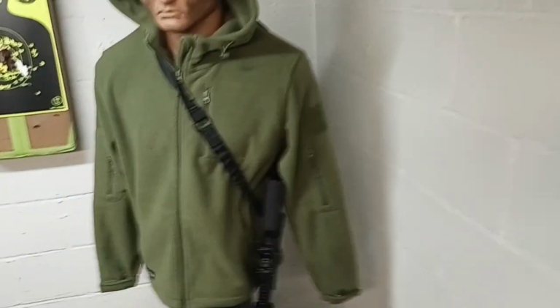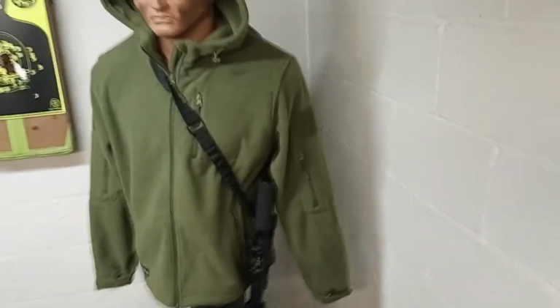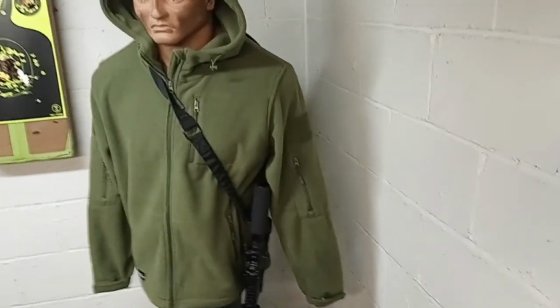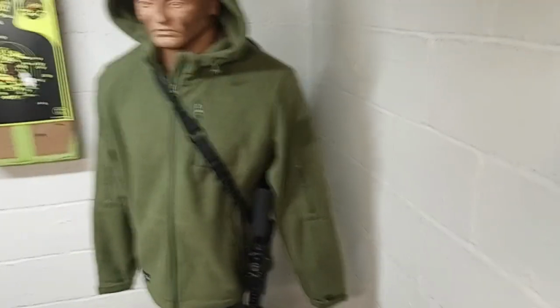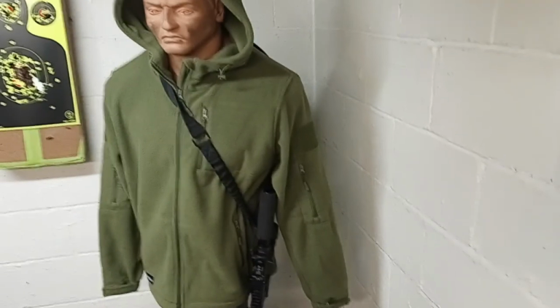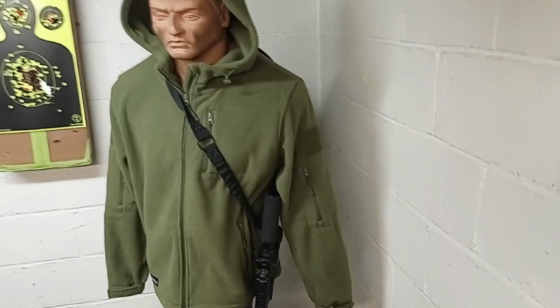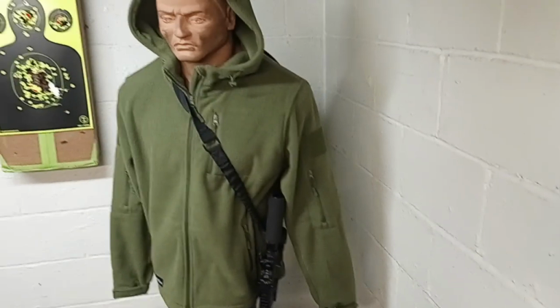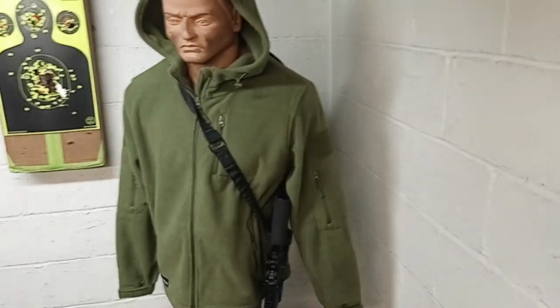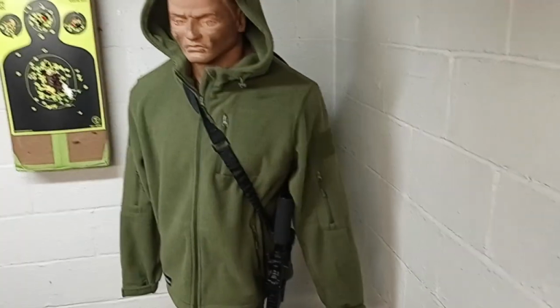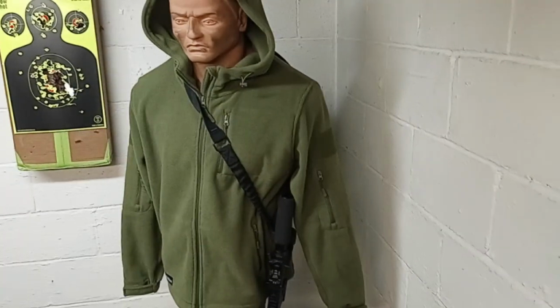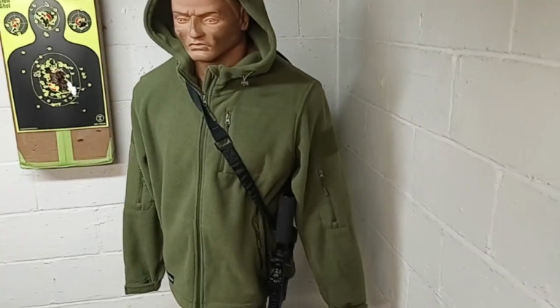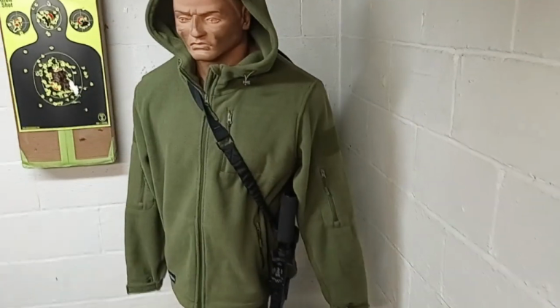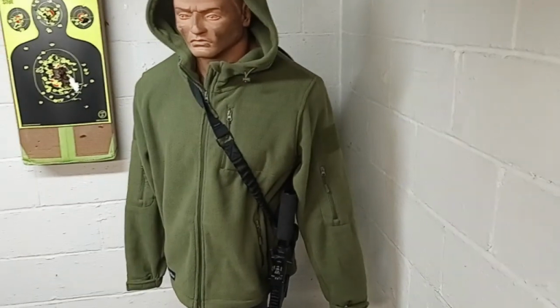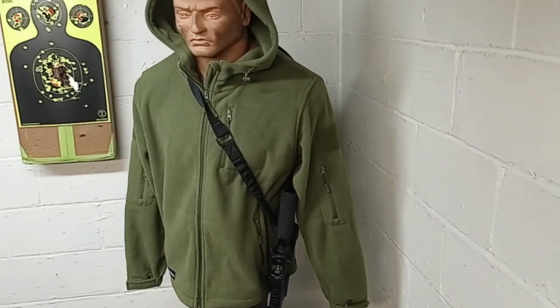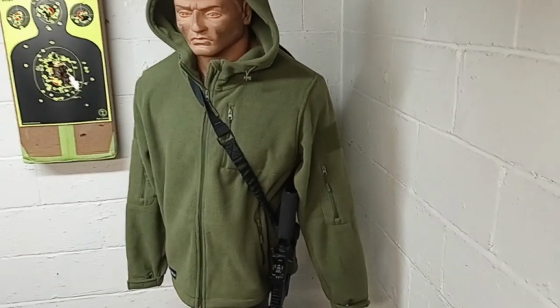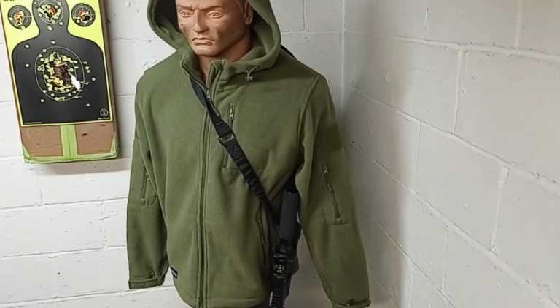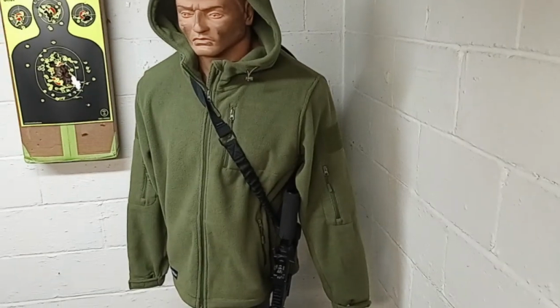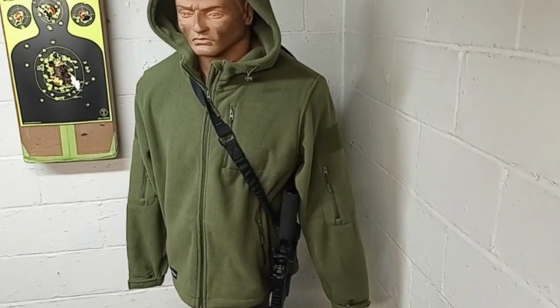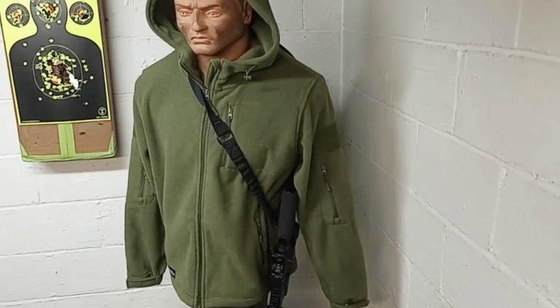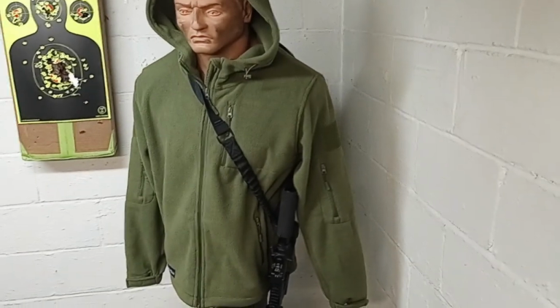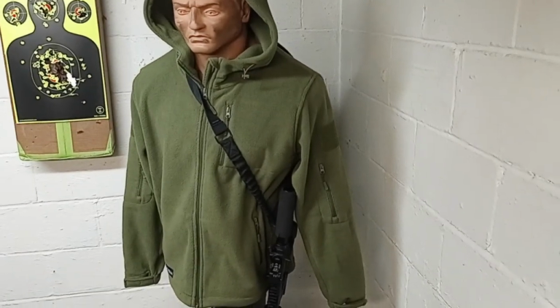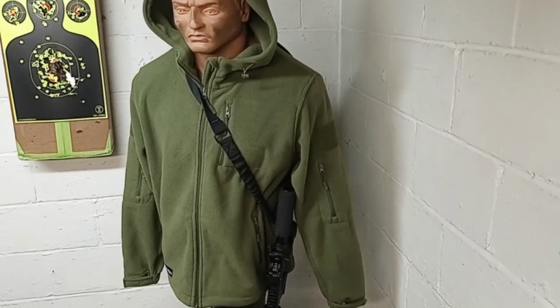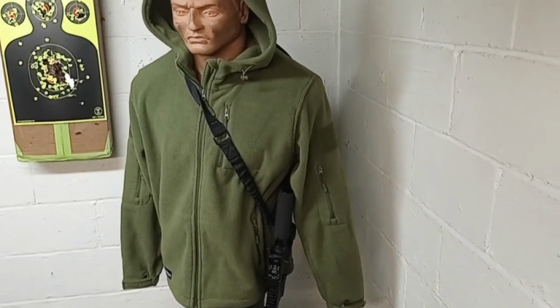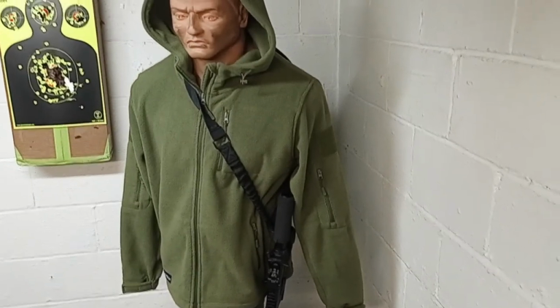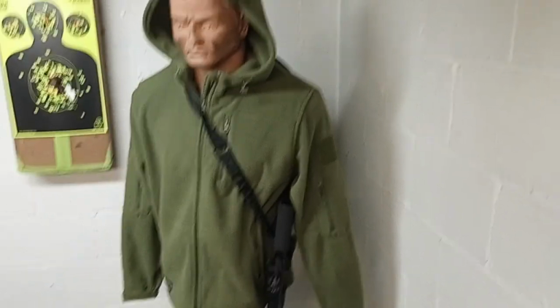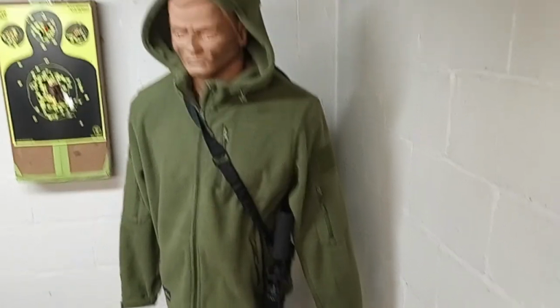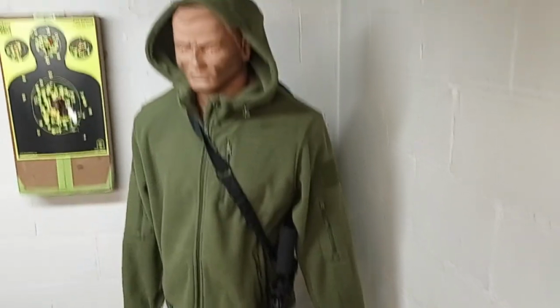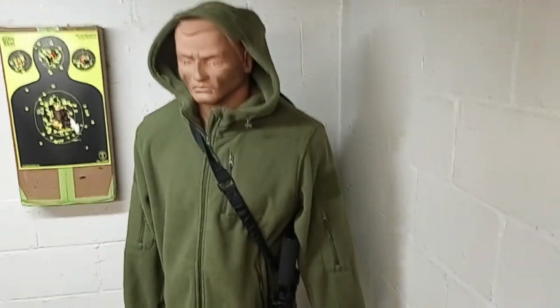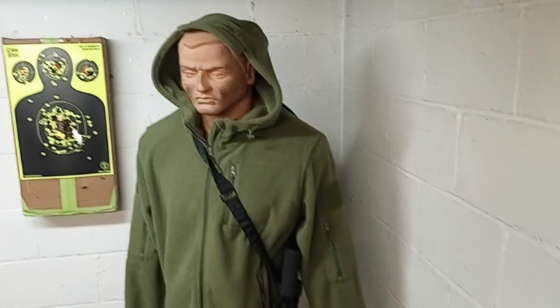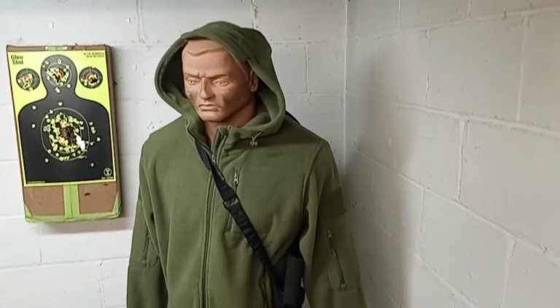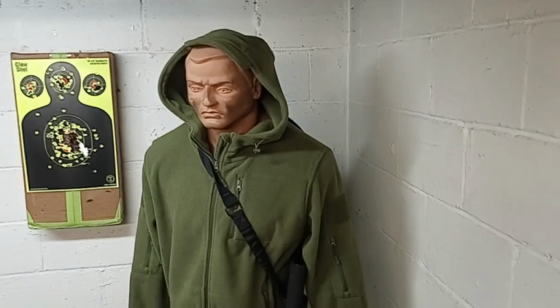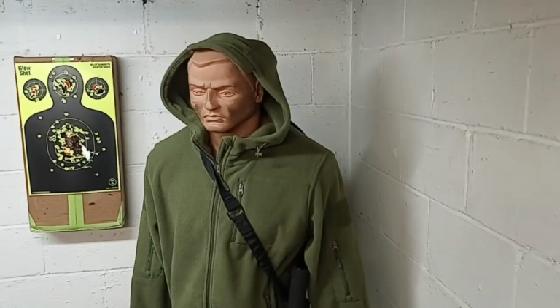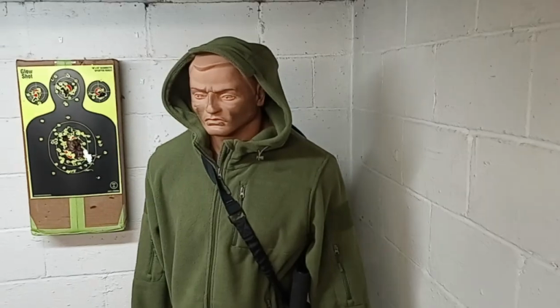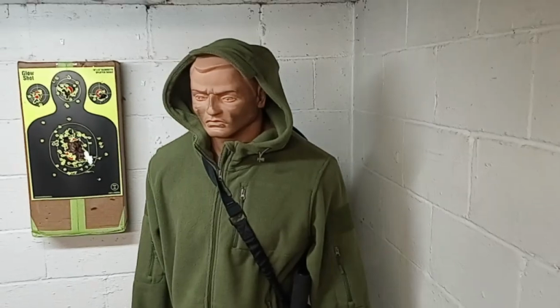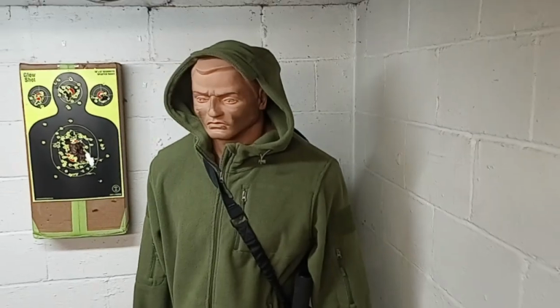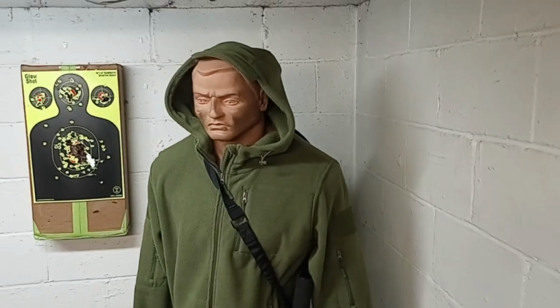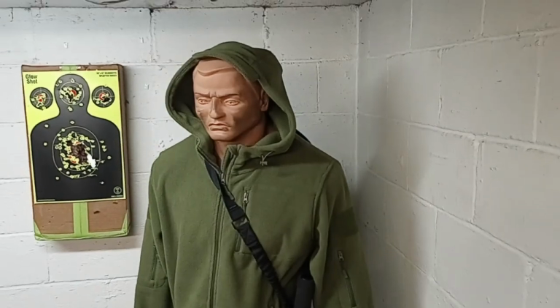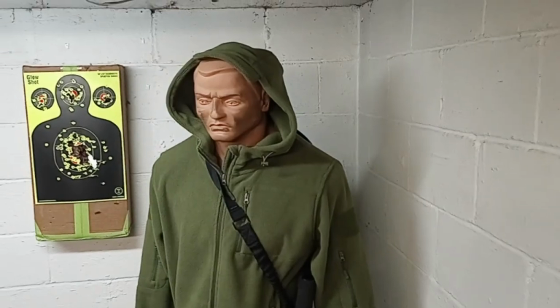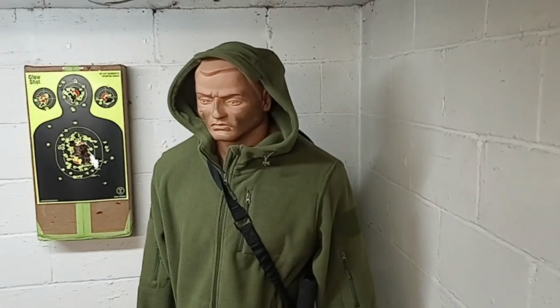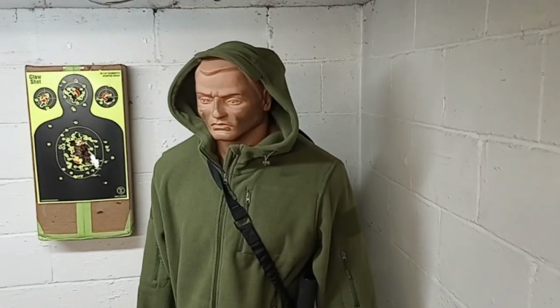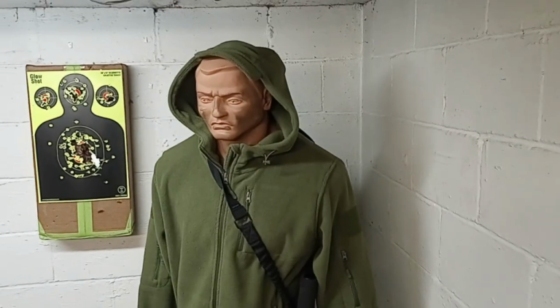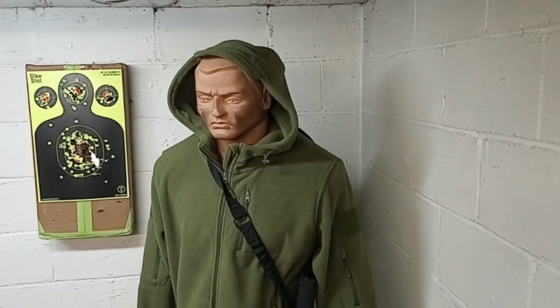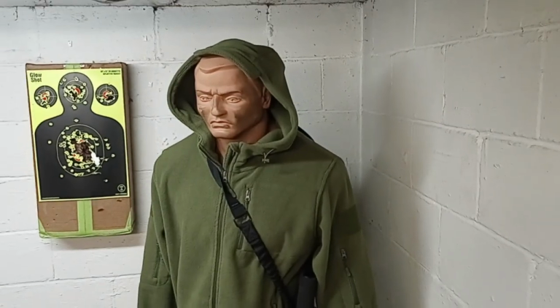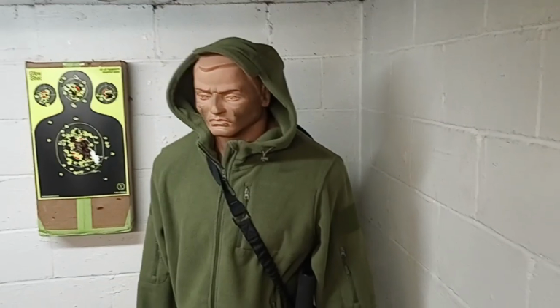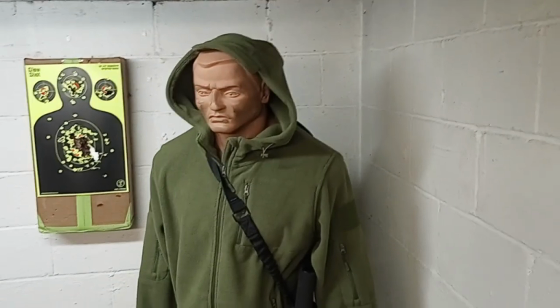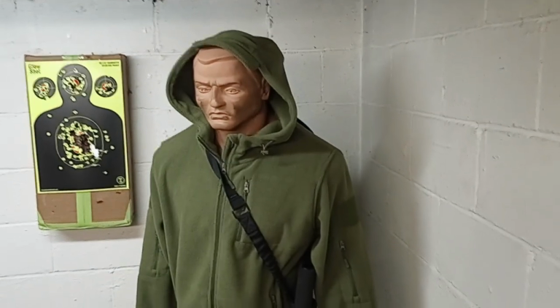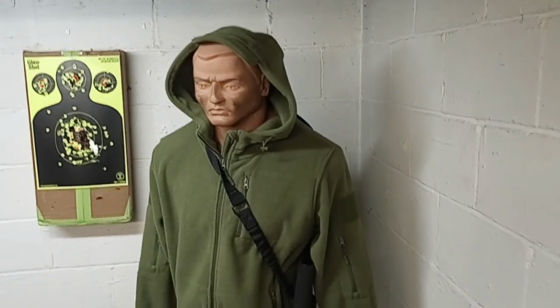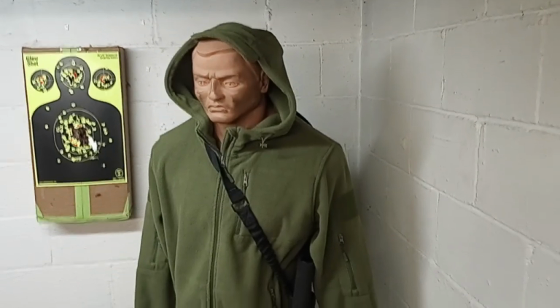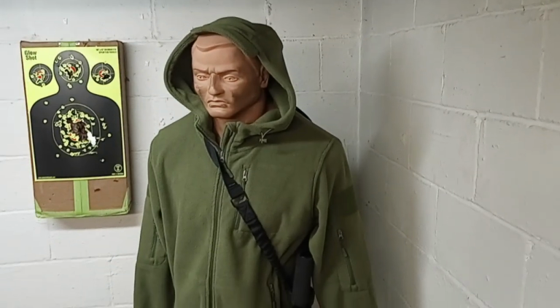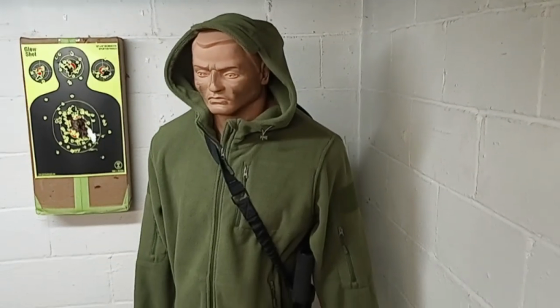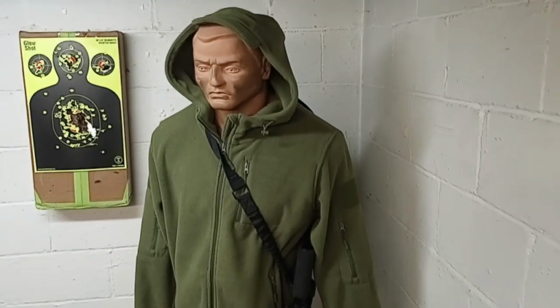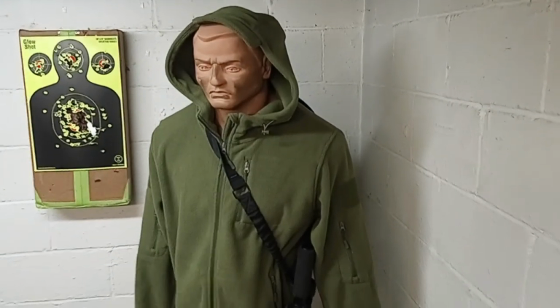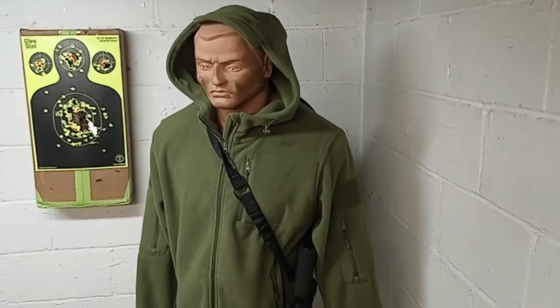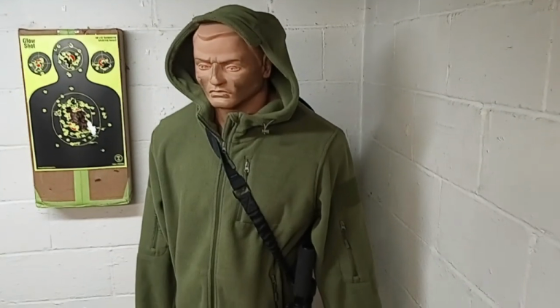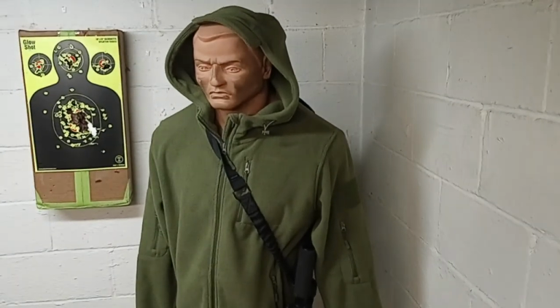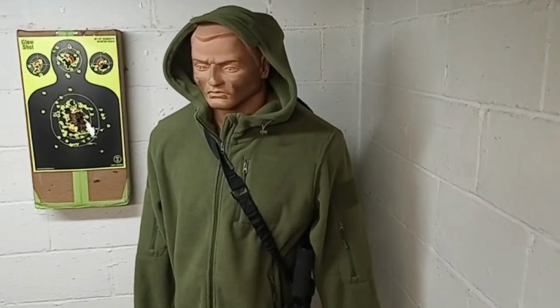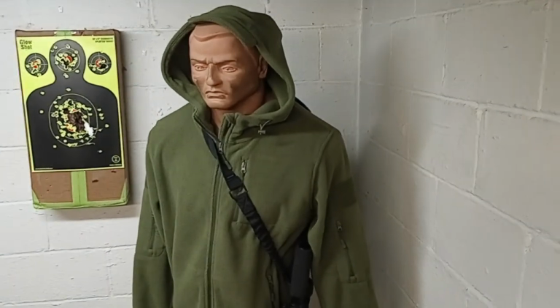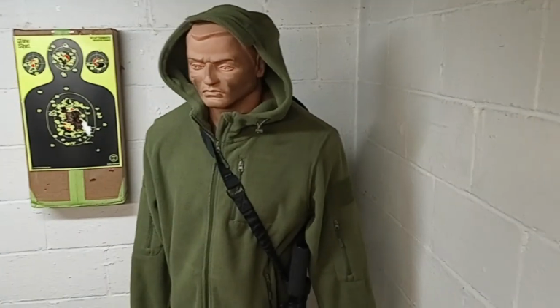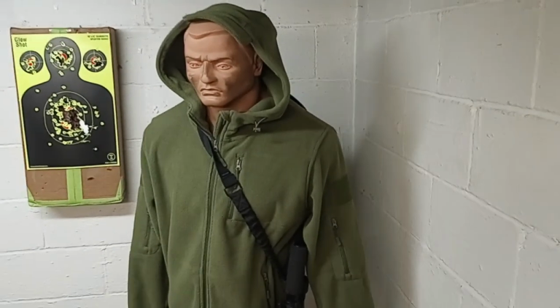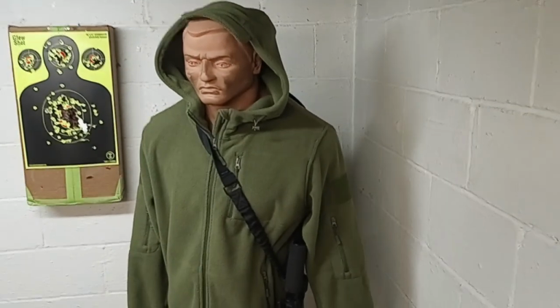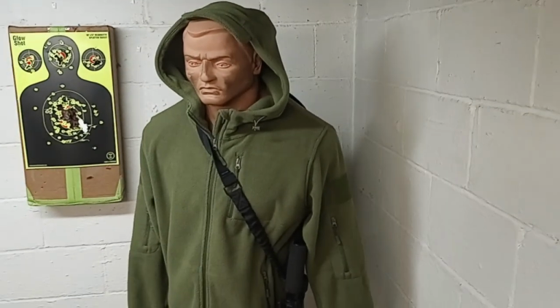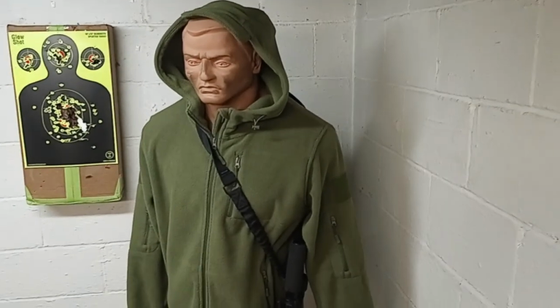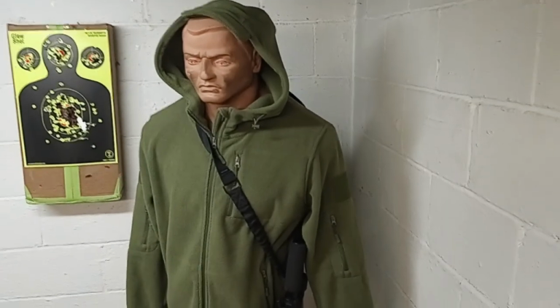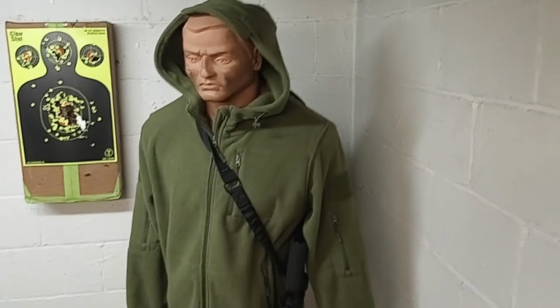As you can see, Bob has his AR pistol with him. When he goes out with his bearskin hoodie, he likes to make sure he's armed.